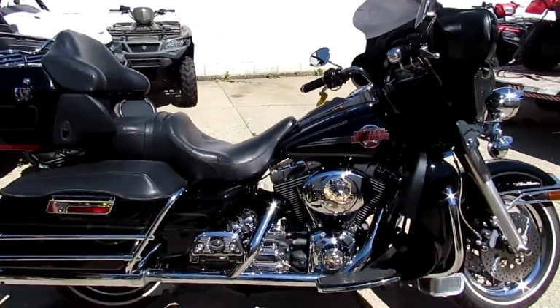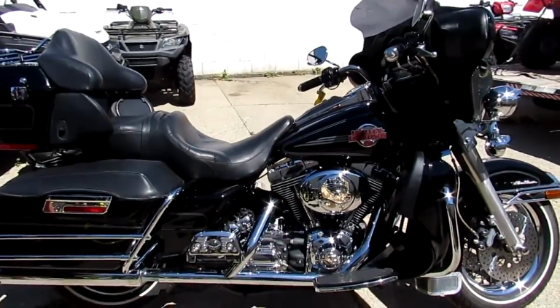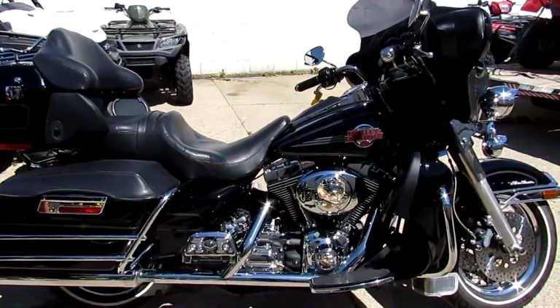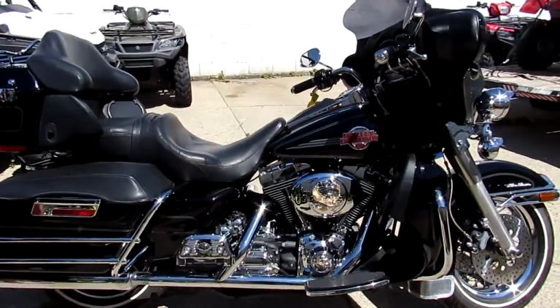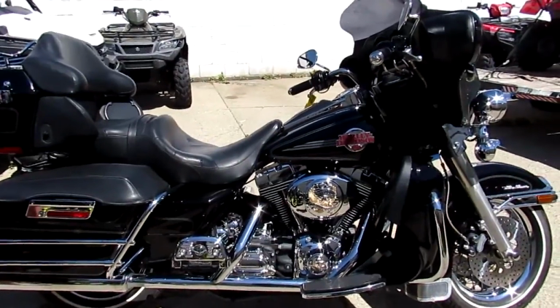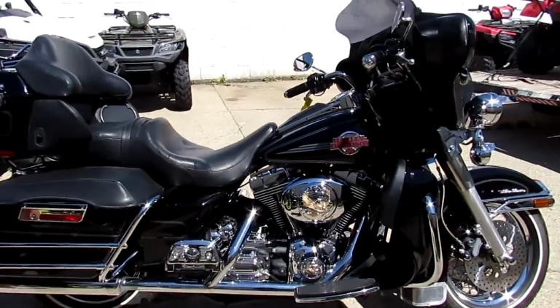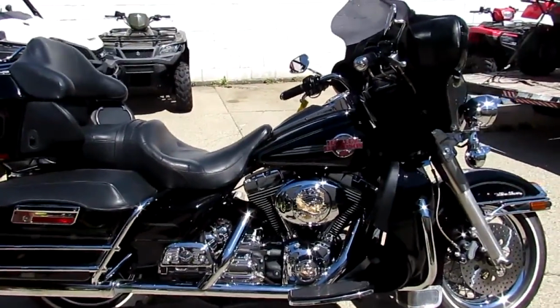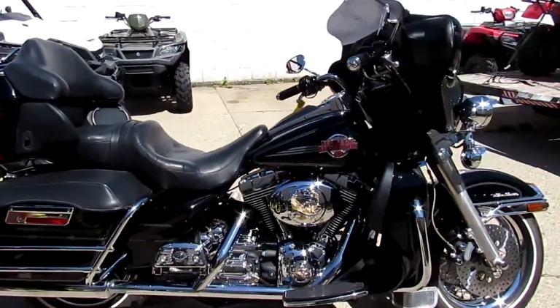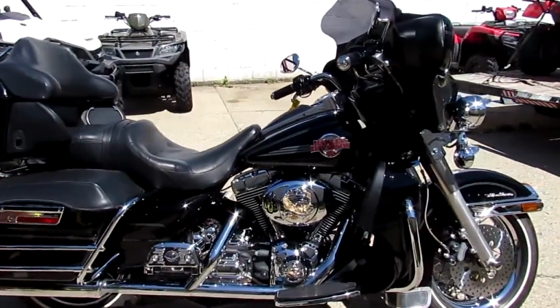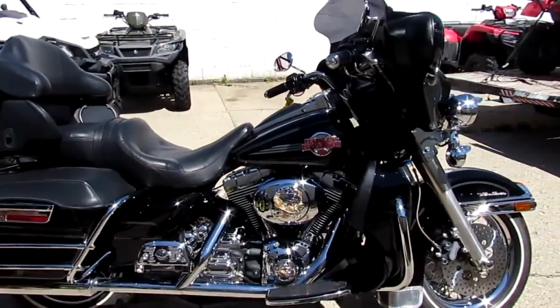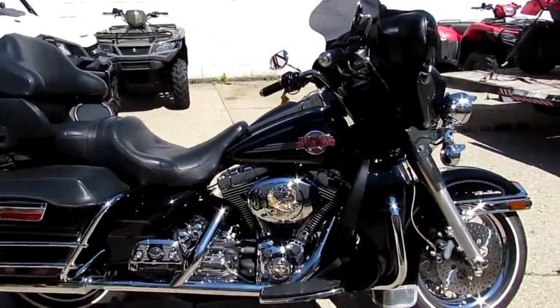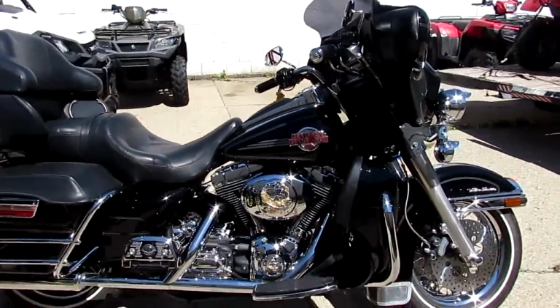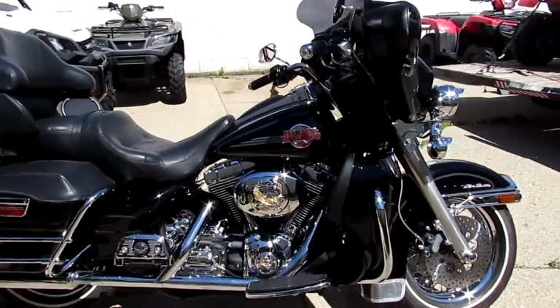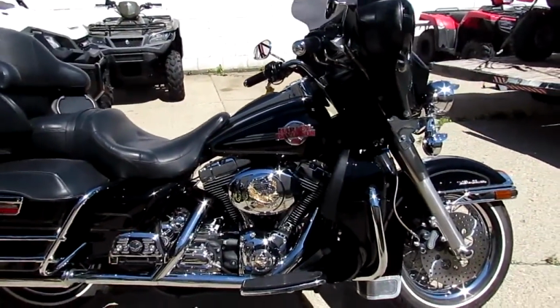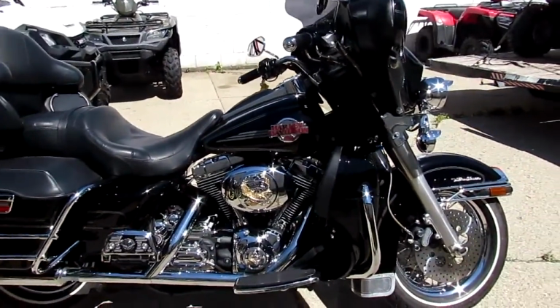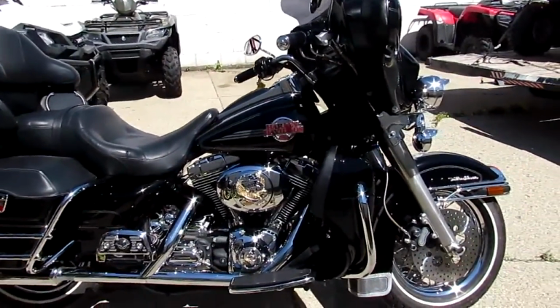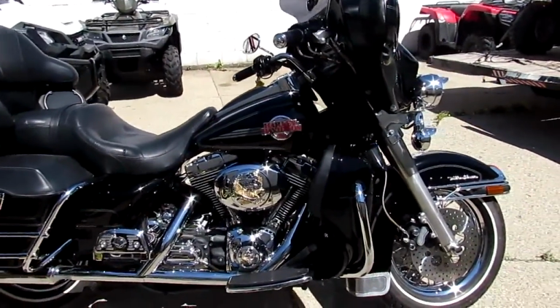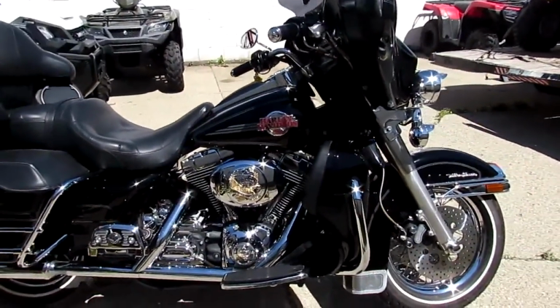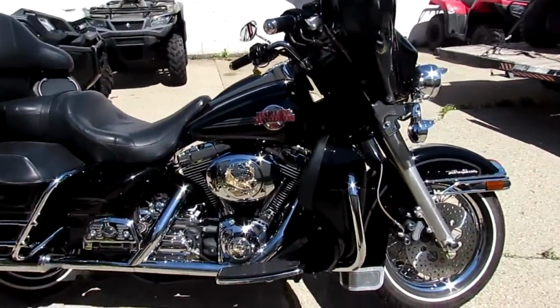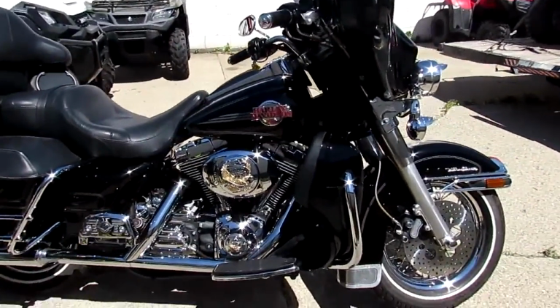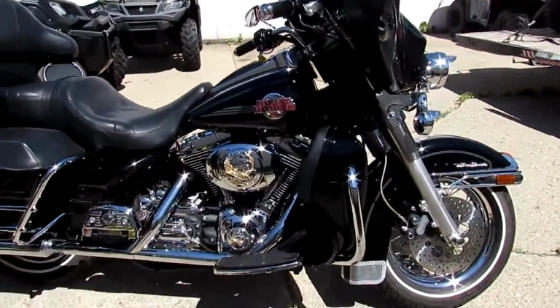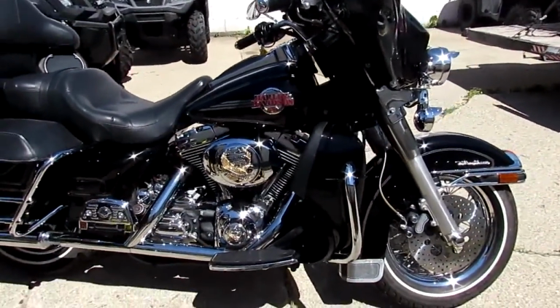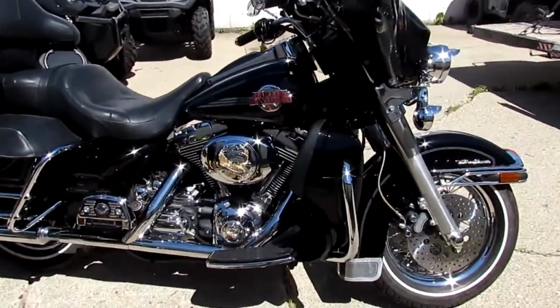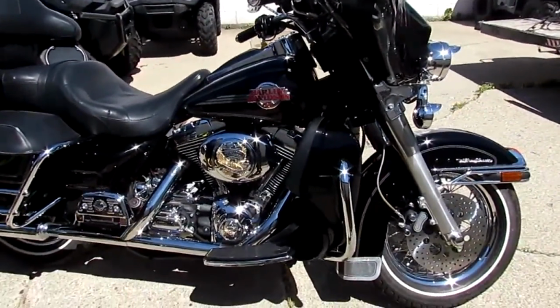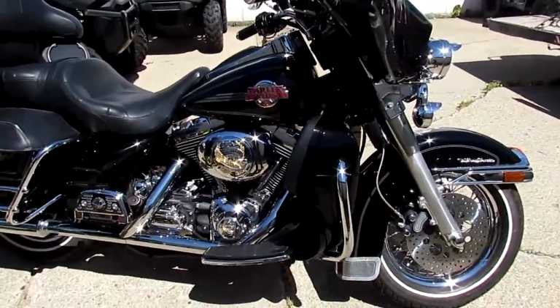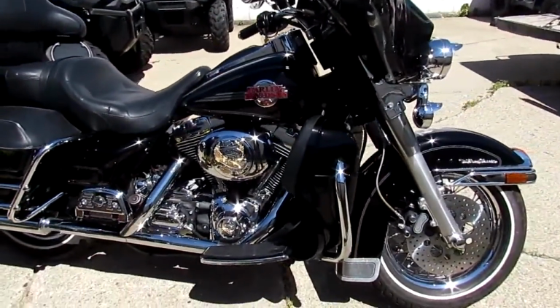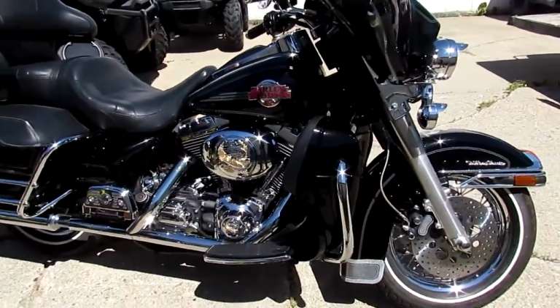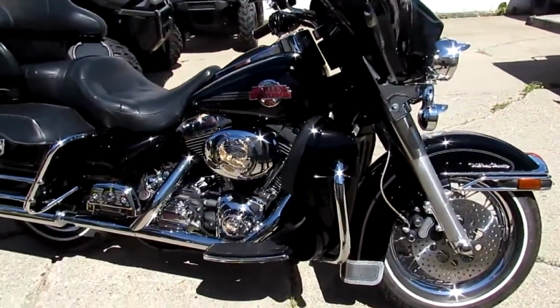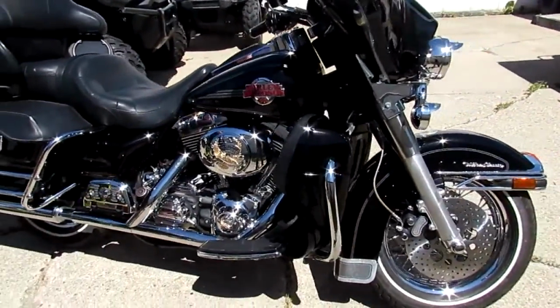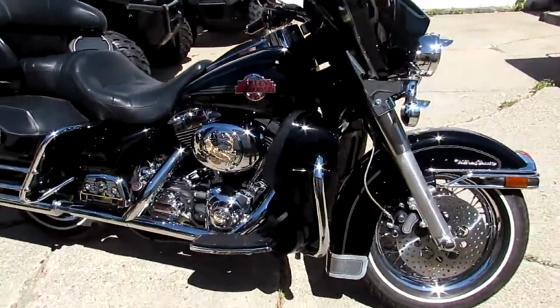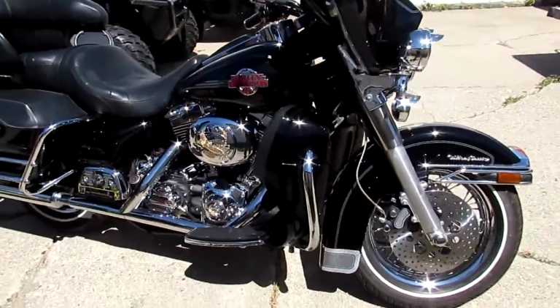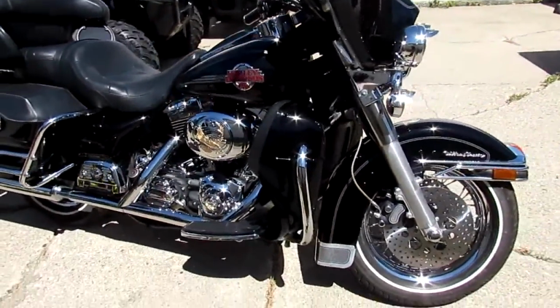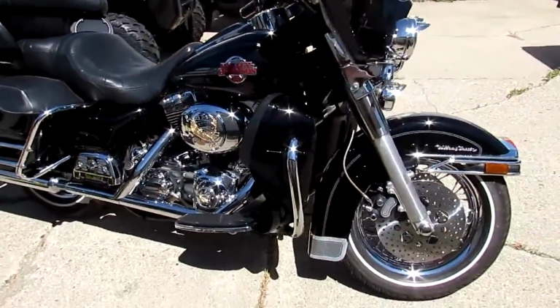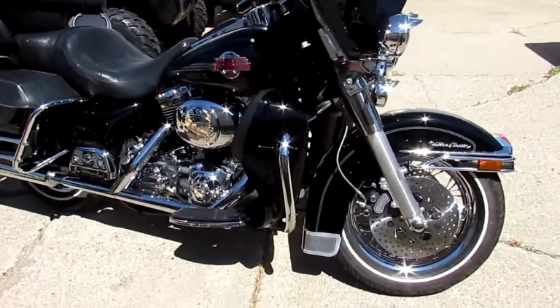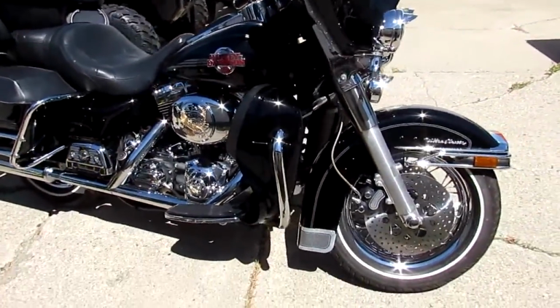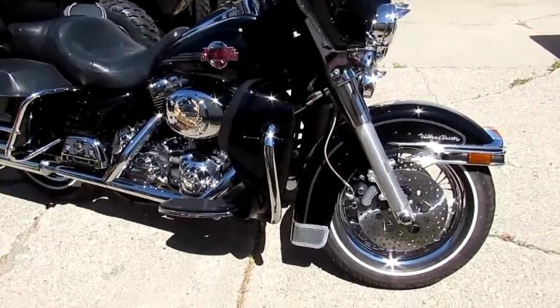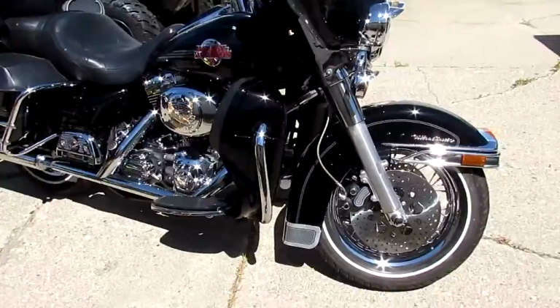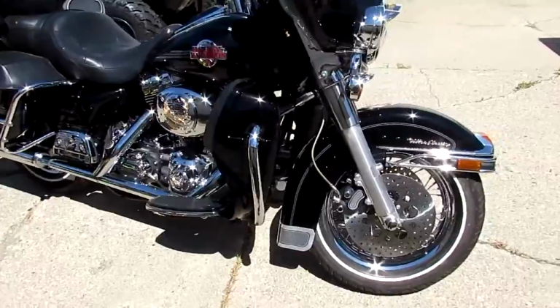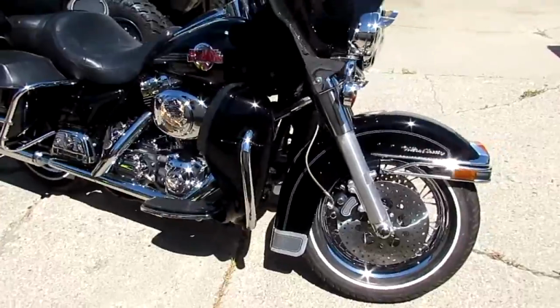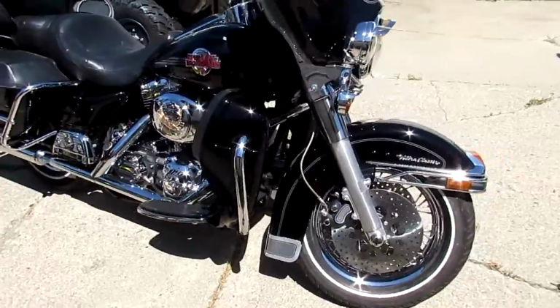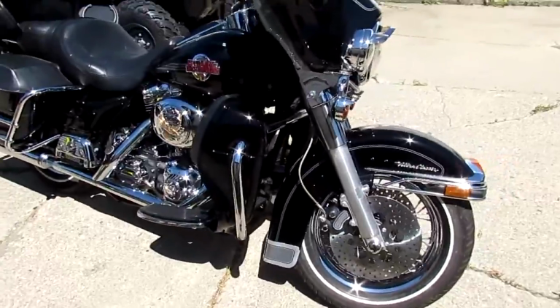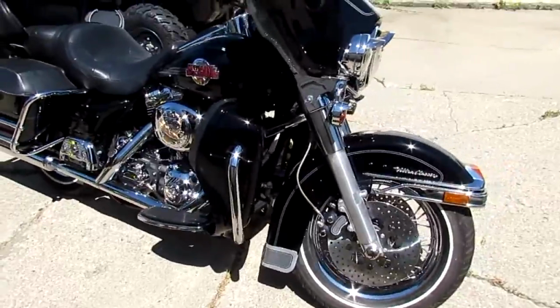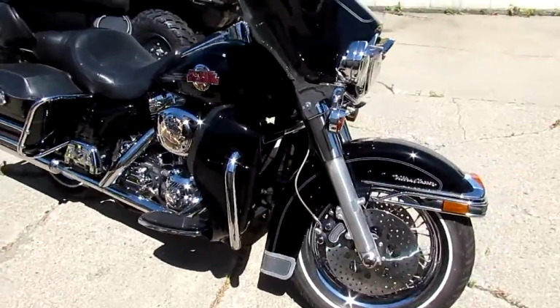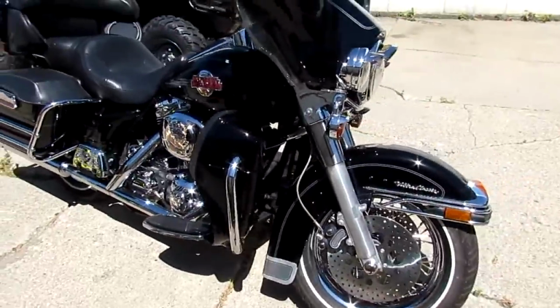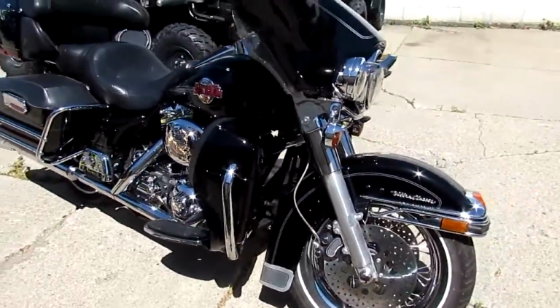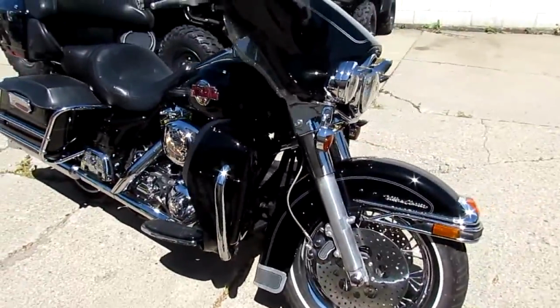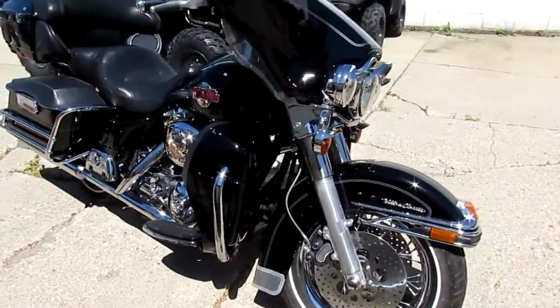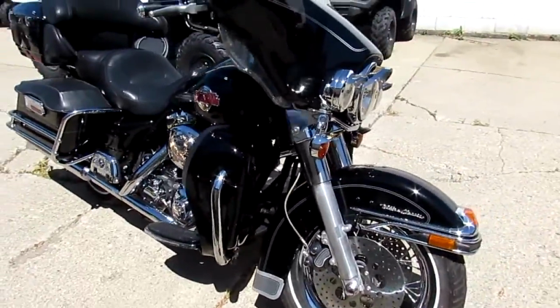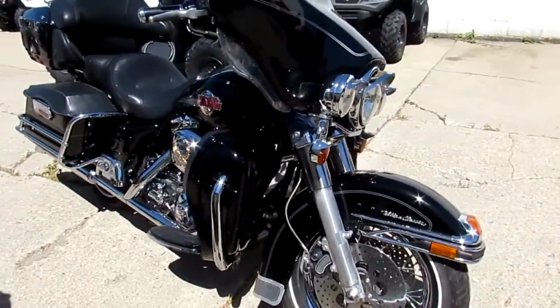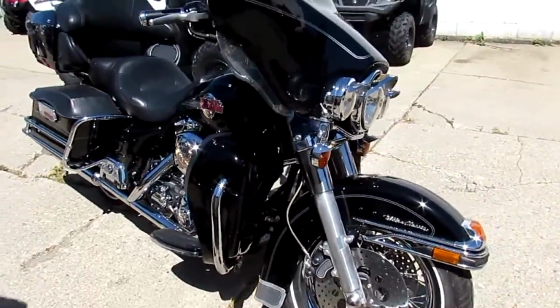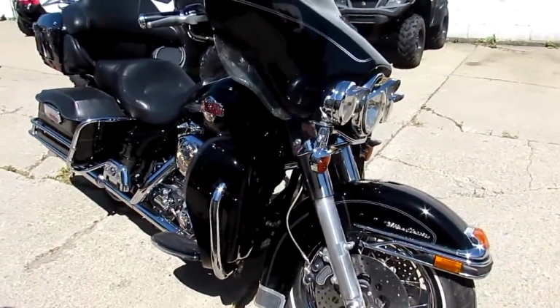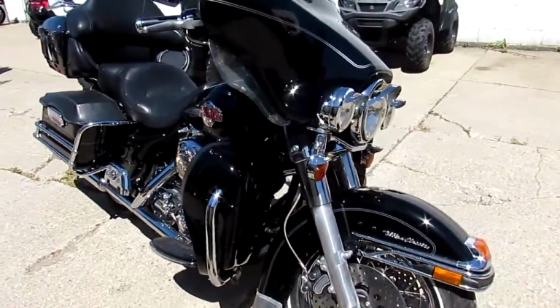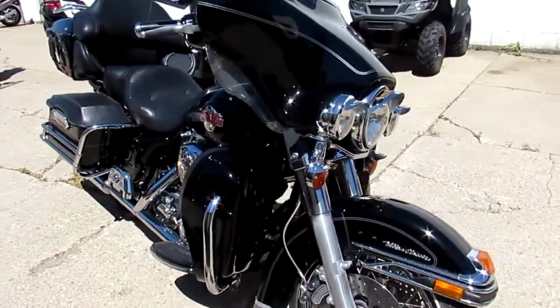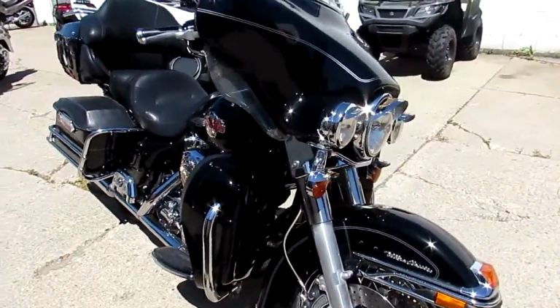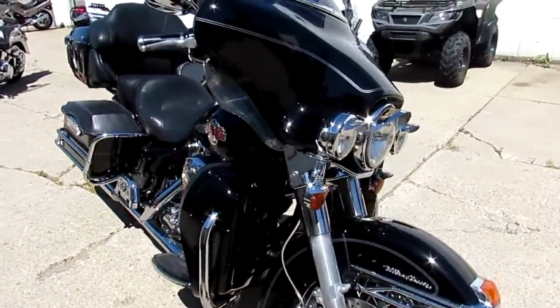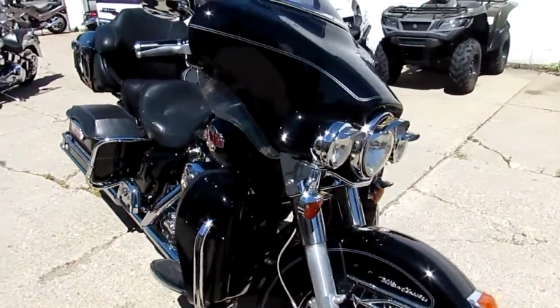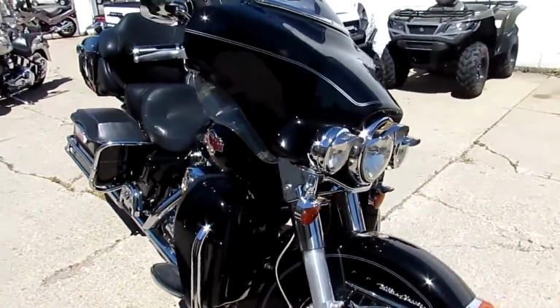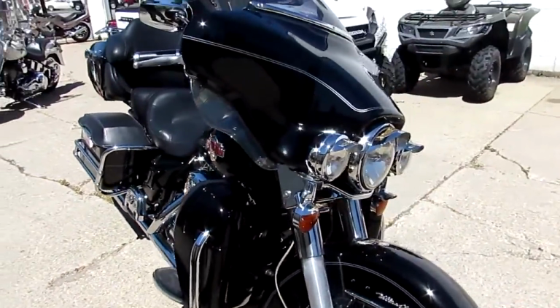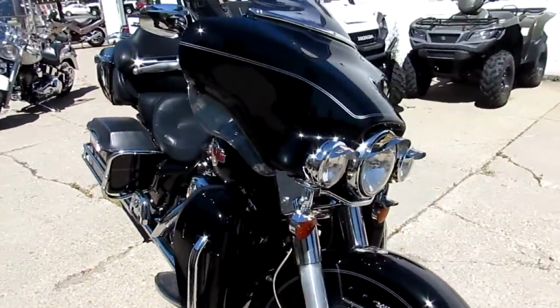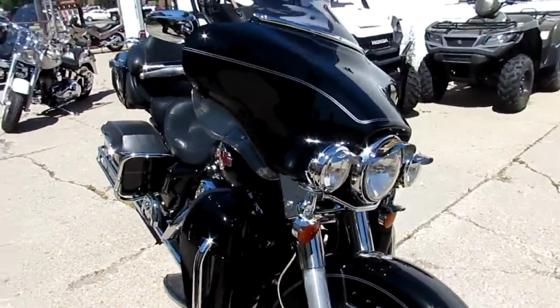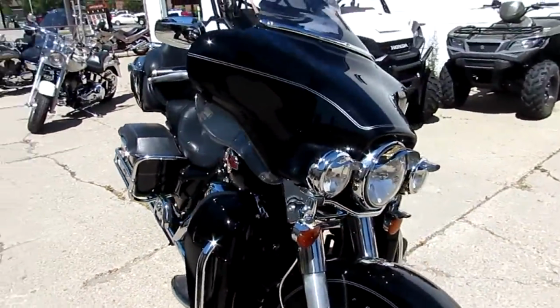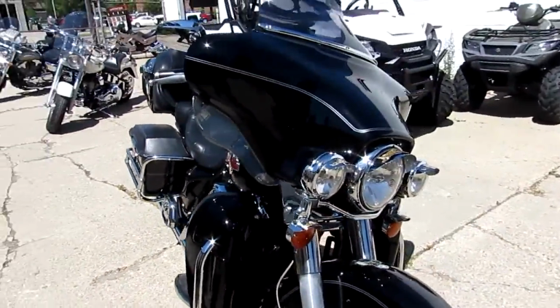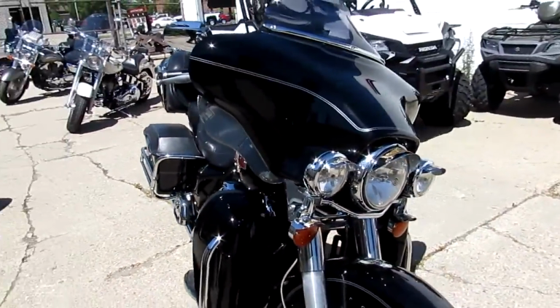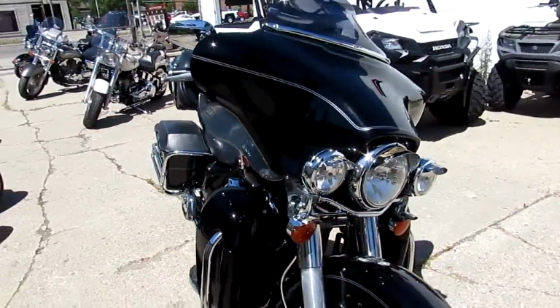Hey guys, it's ApprovalPowerSports.com here. It's beautiful weather out, 1st of June, 80 degrees — it's riding season.